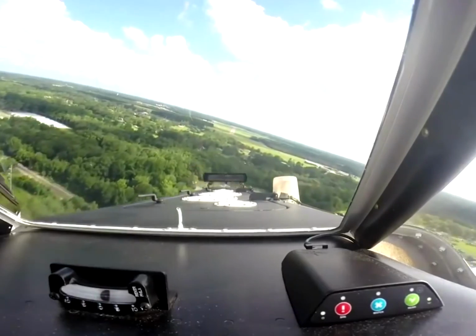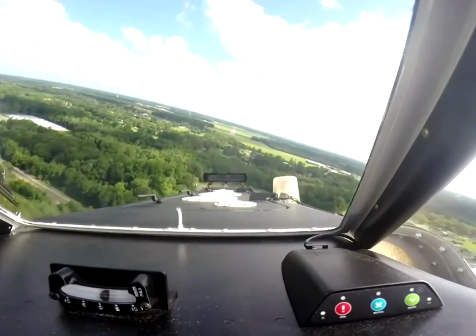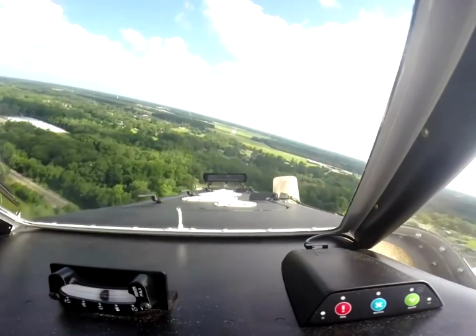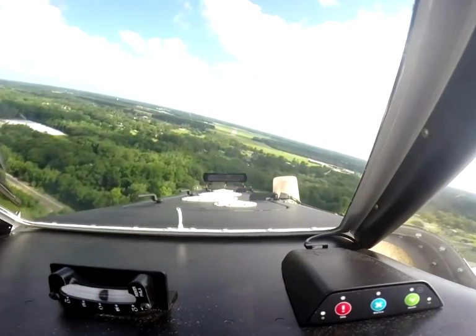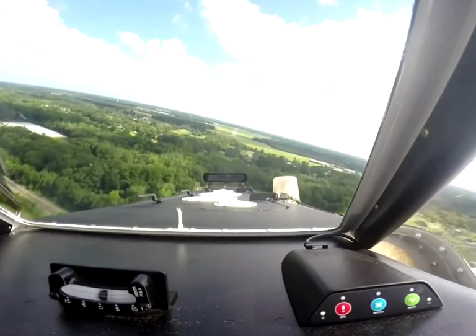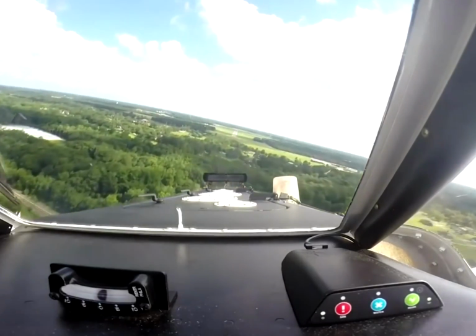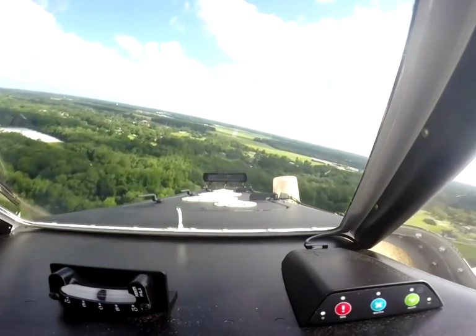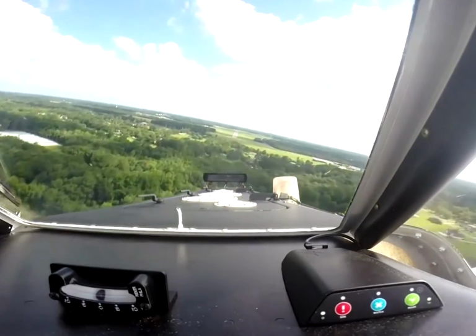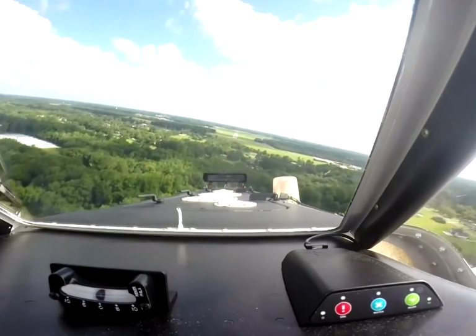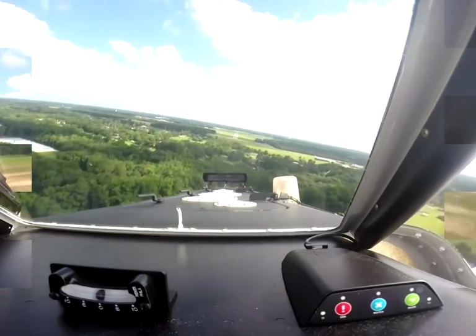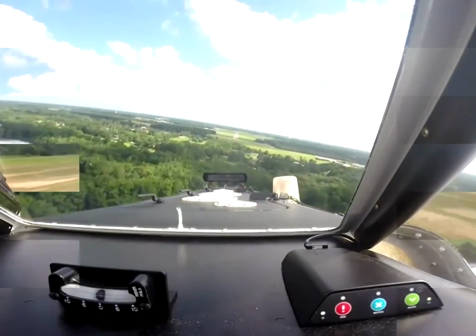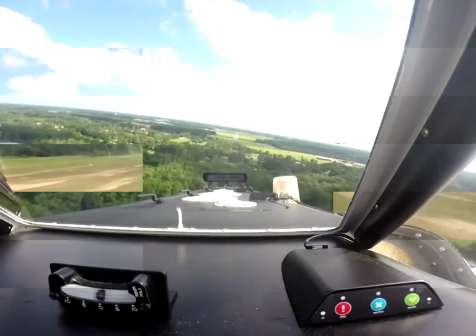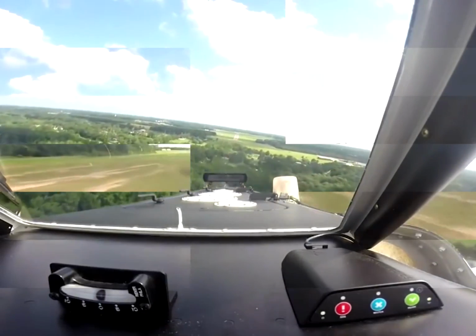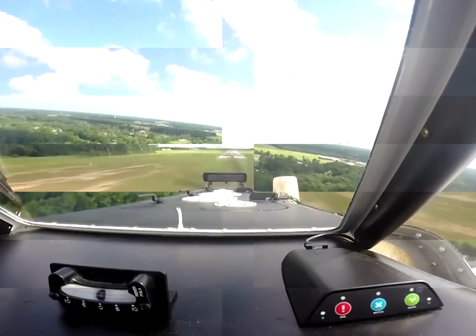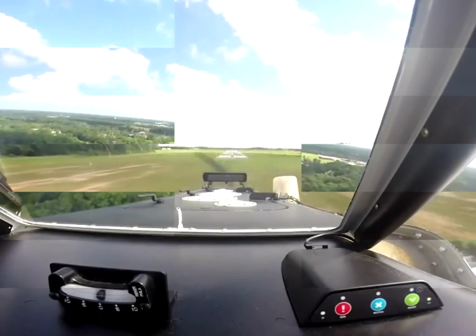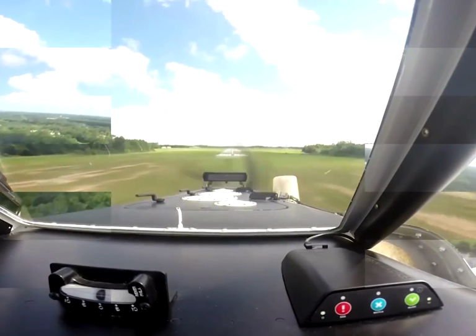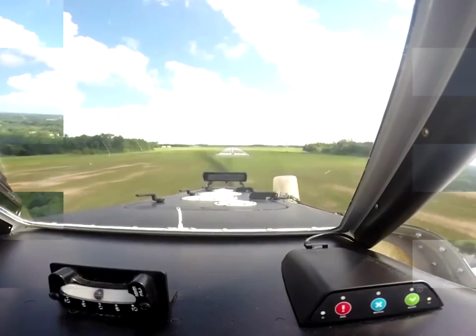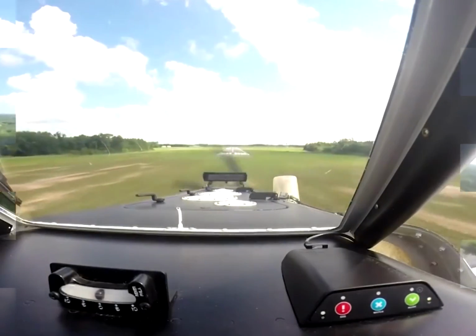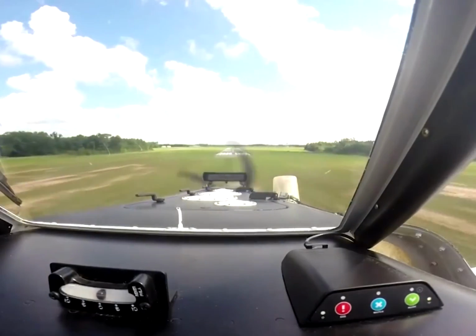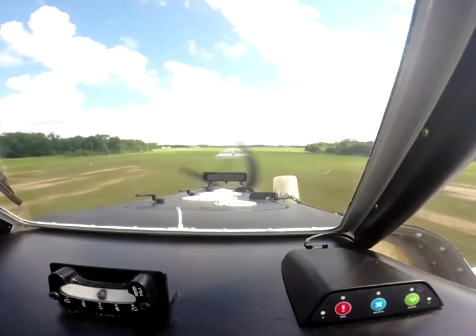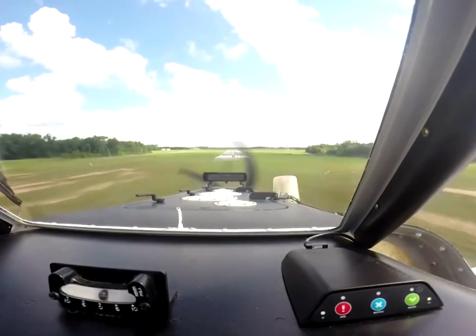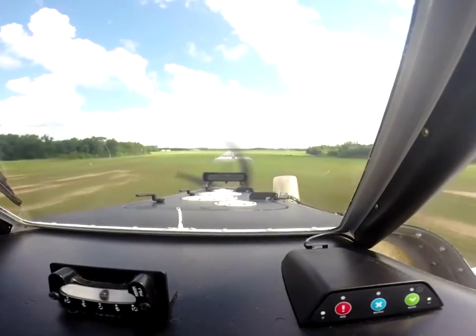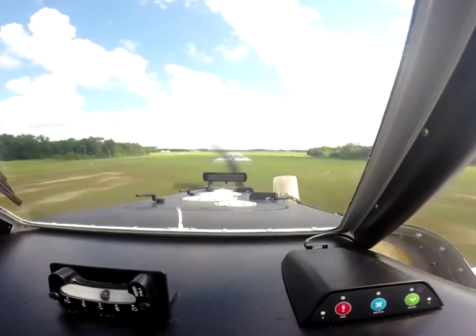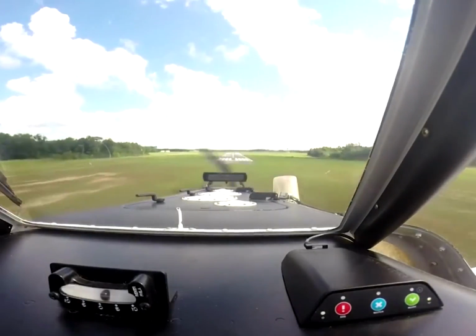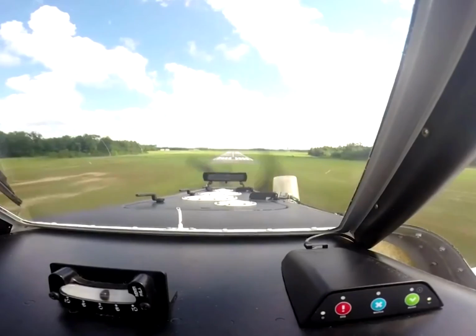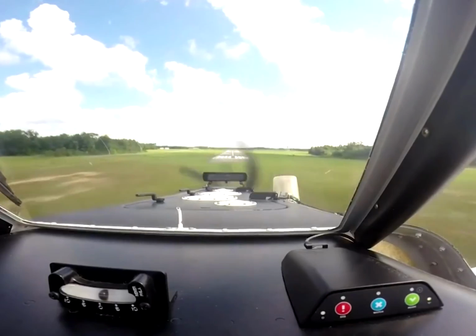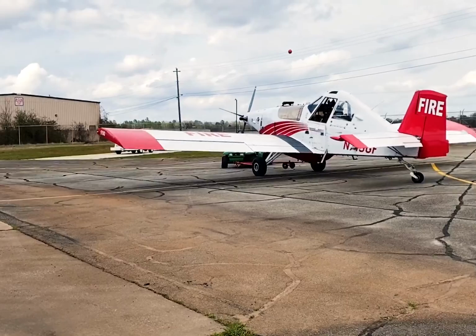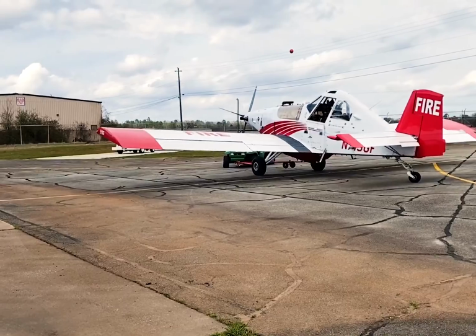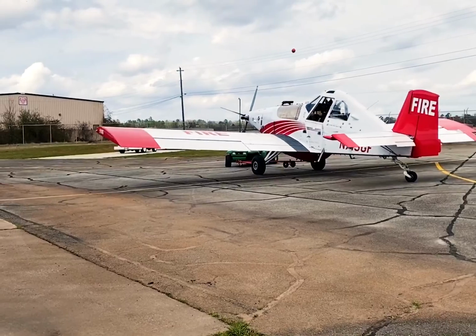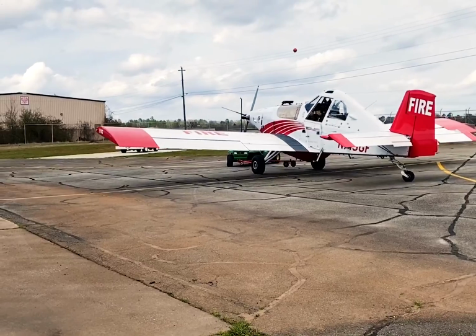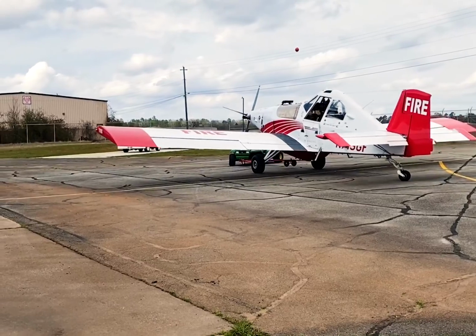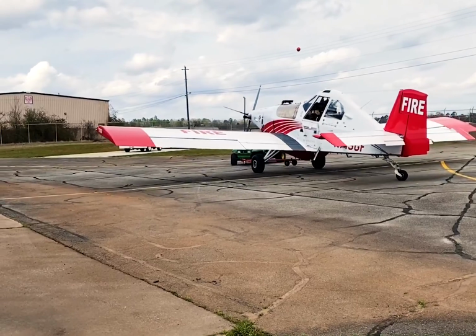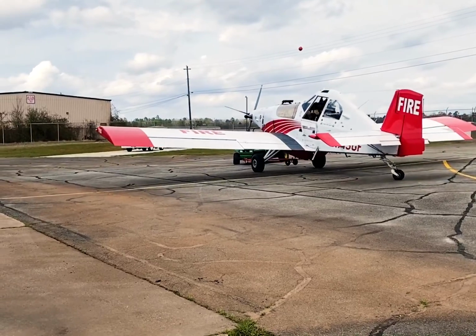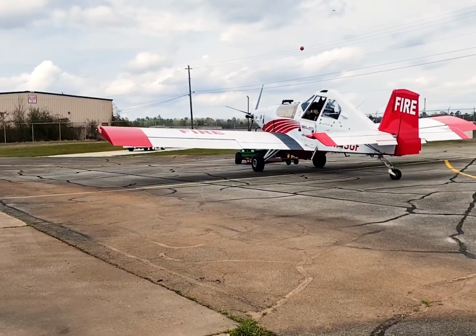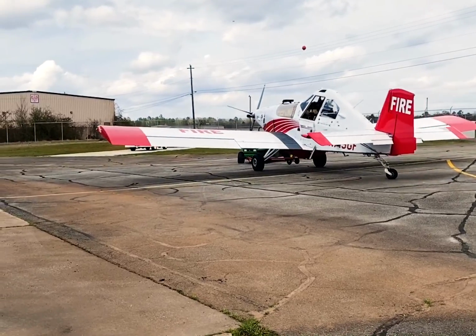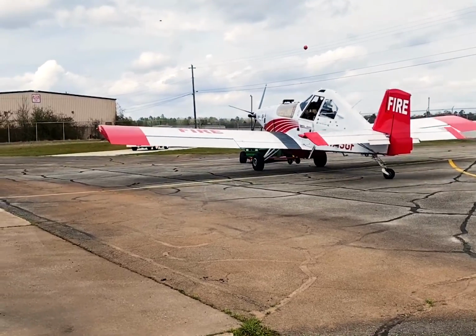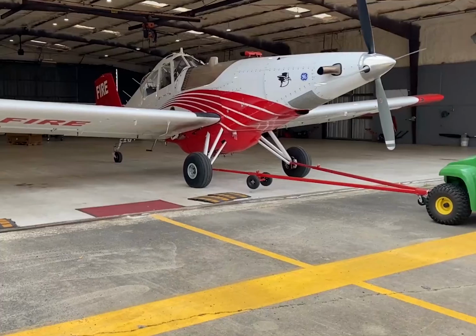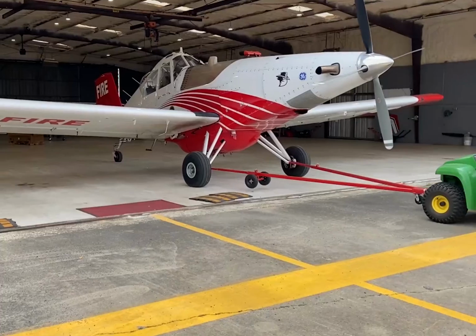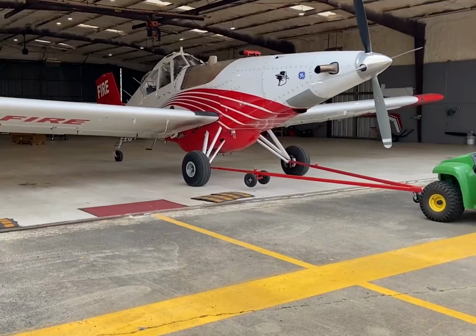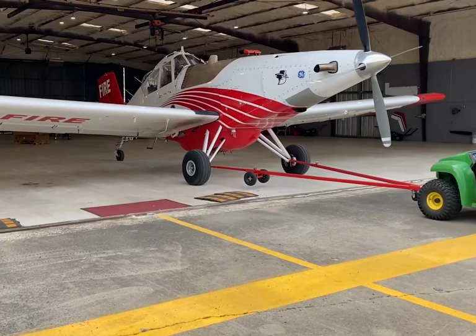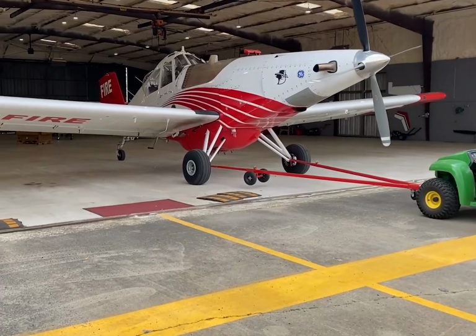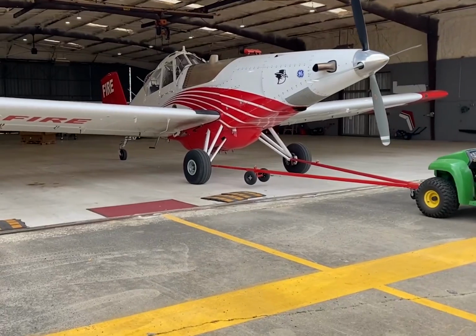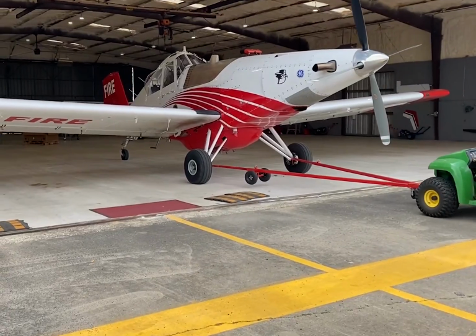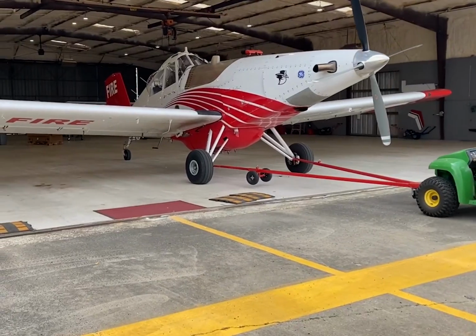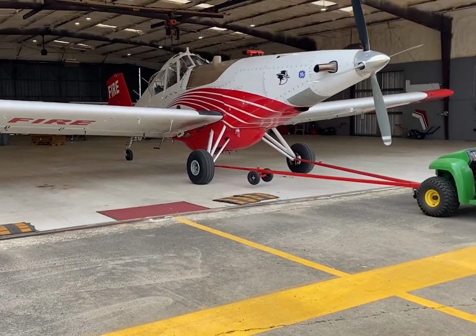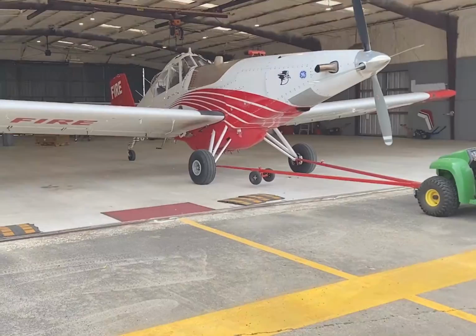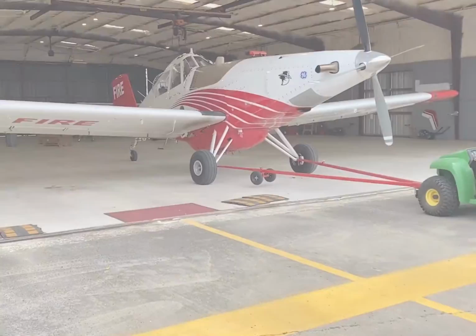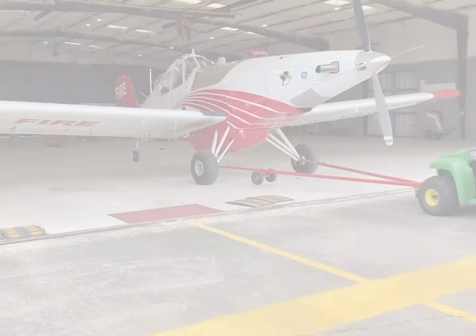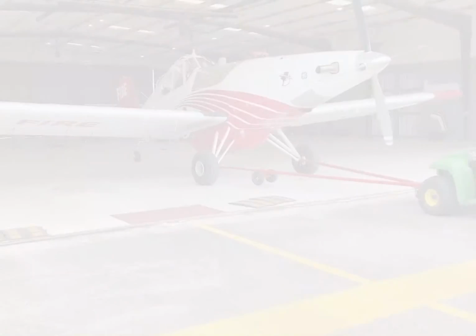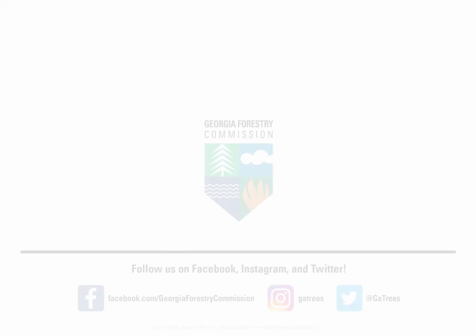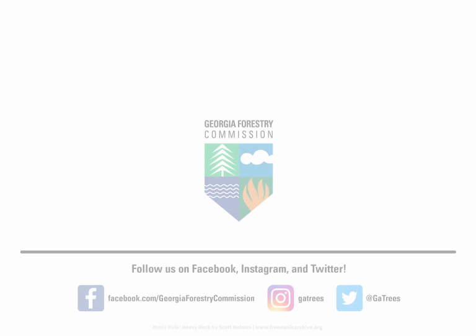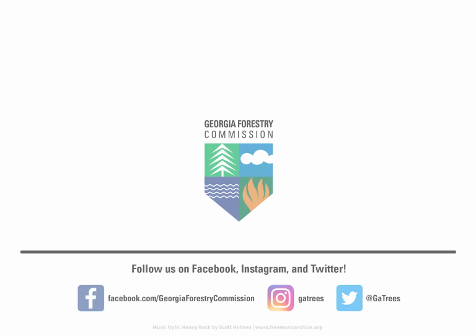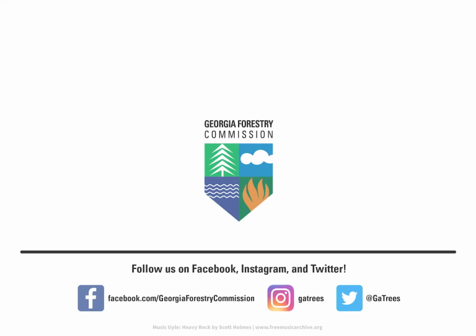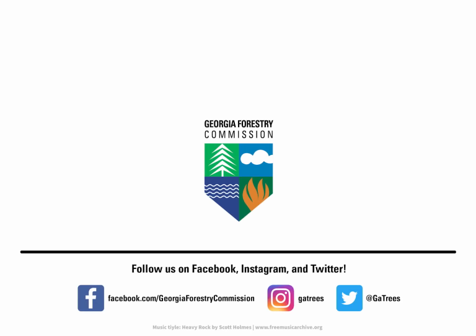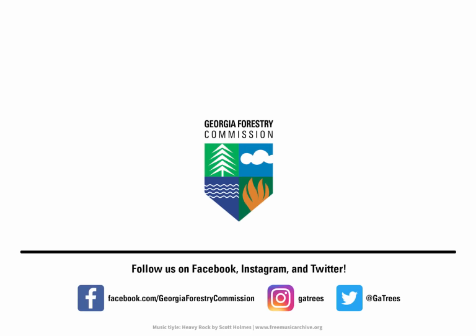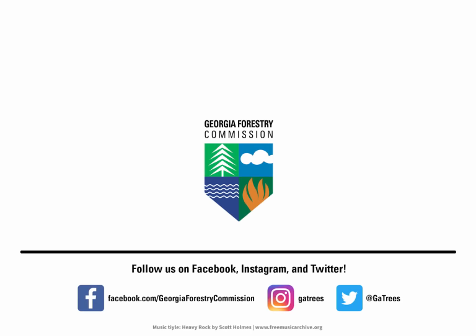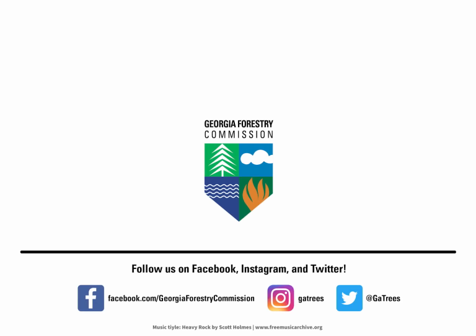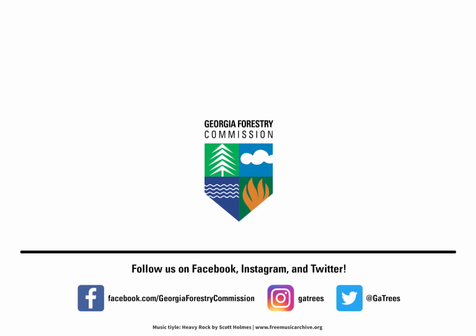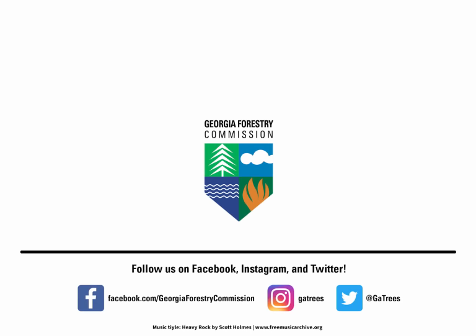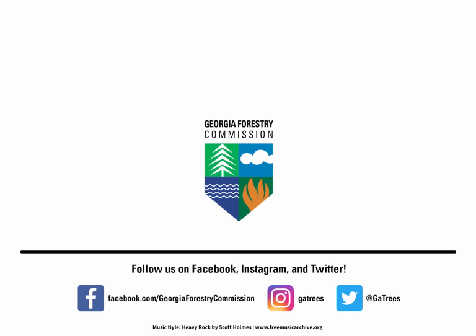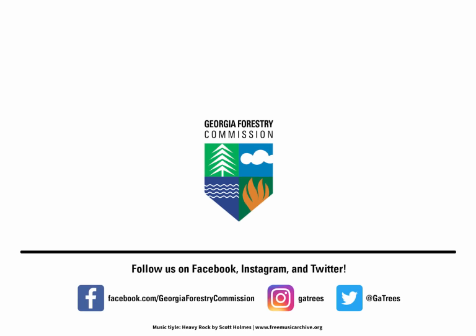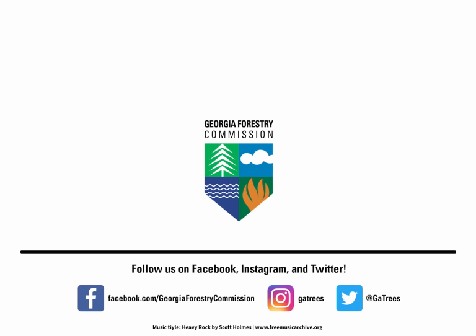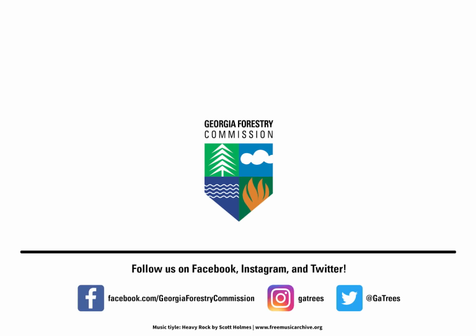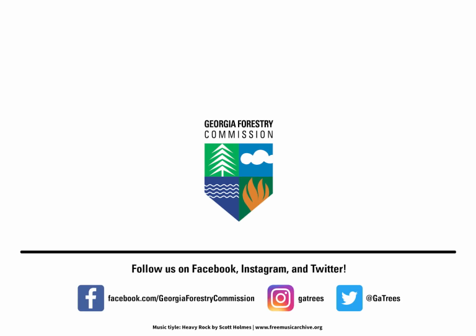Prepare for landing! Wasn't that fun? Thanks, Georgia Forestry Commission, and thank you for taking flight with us.